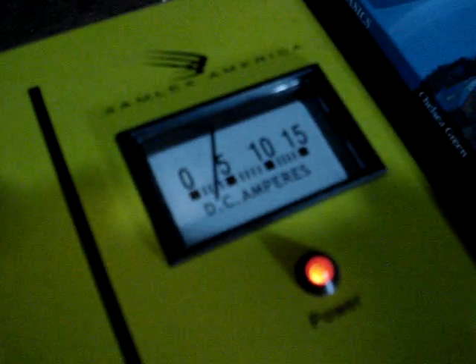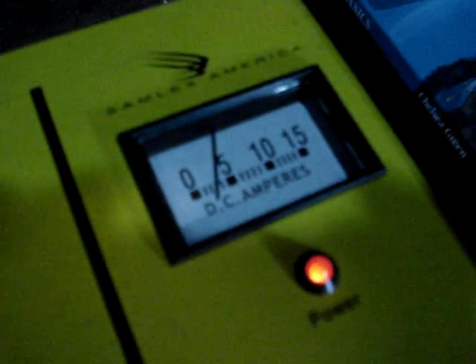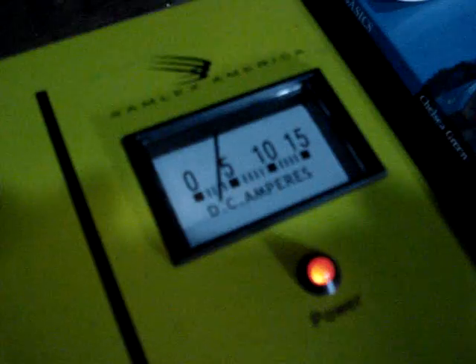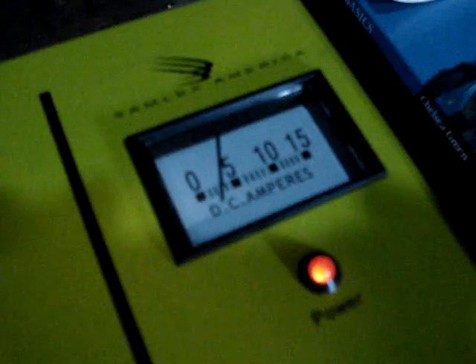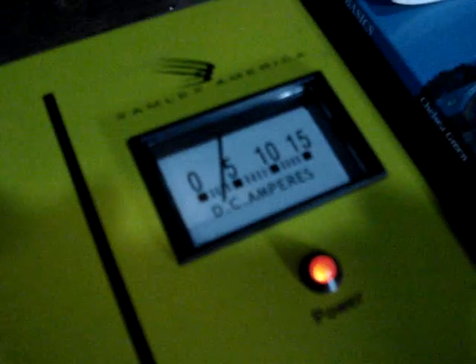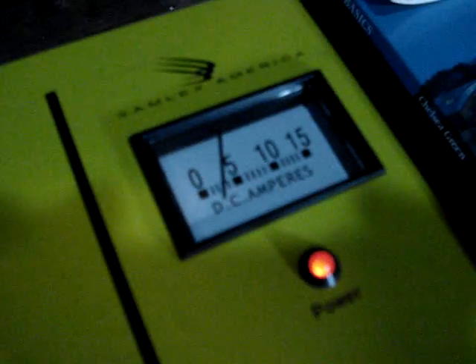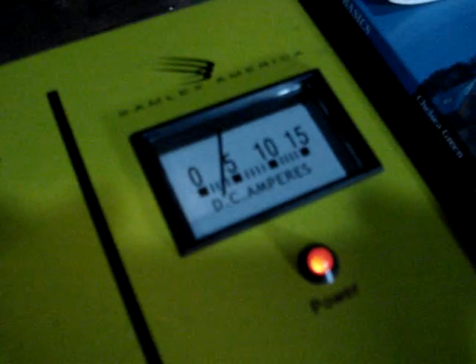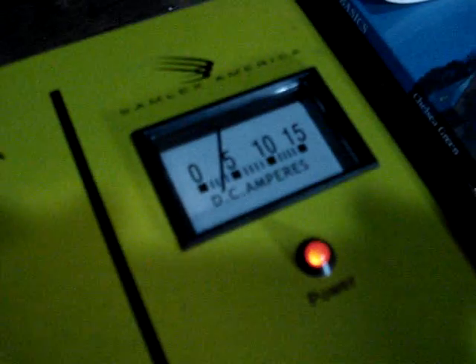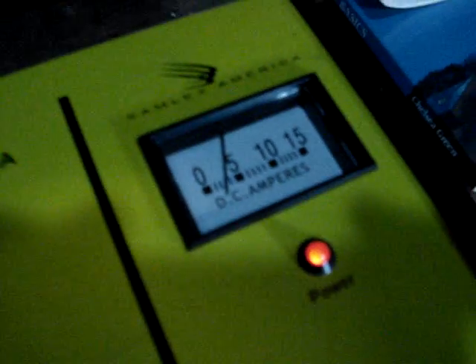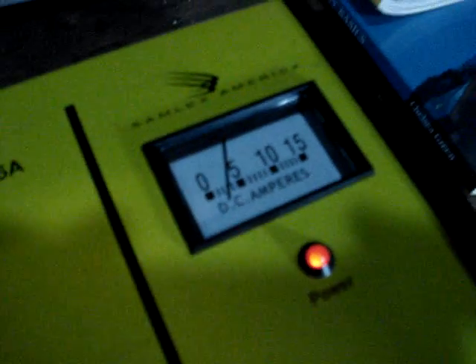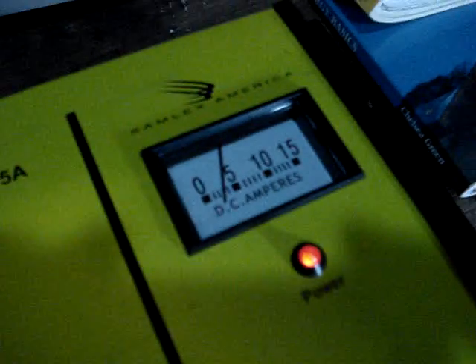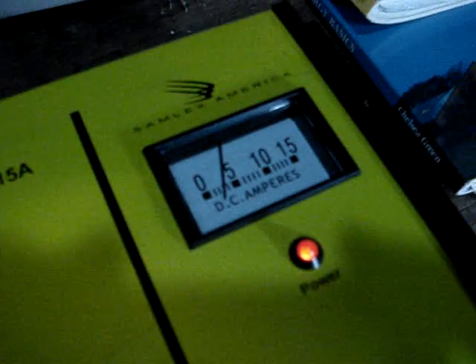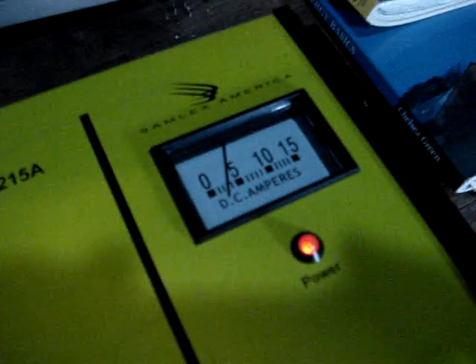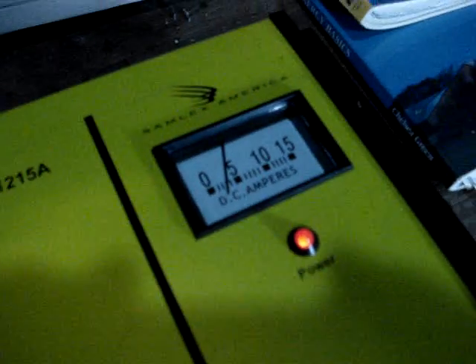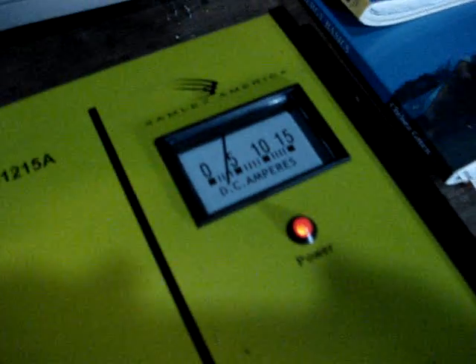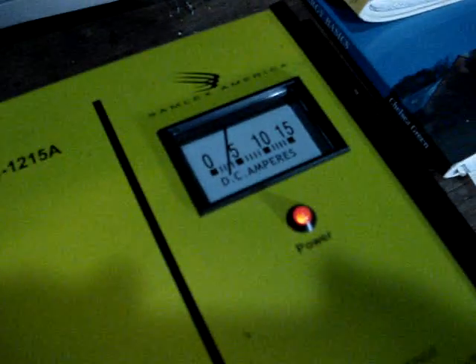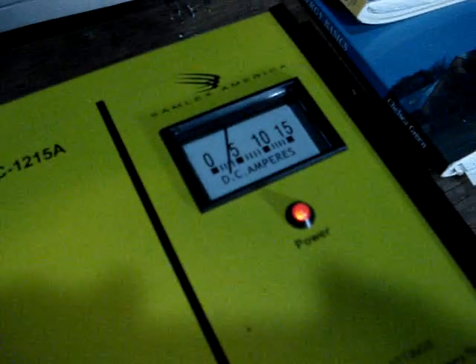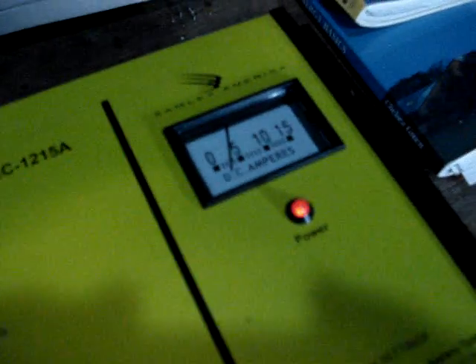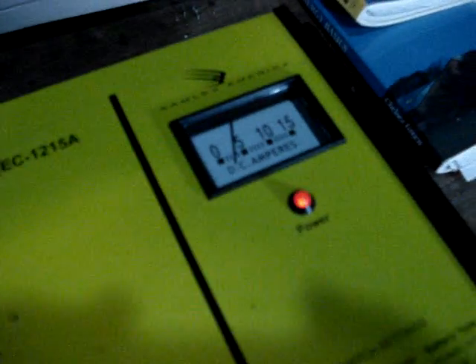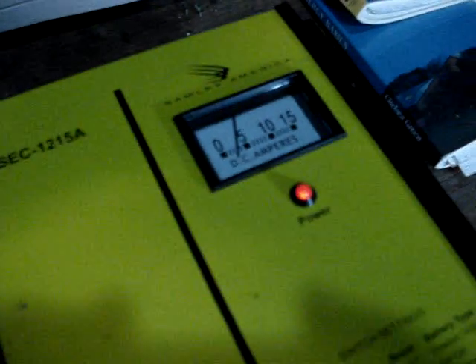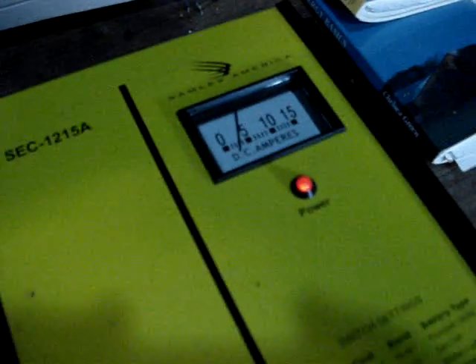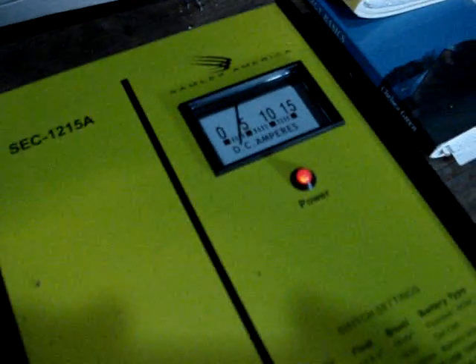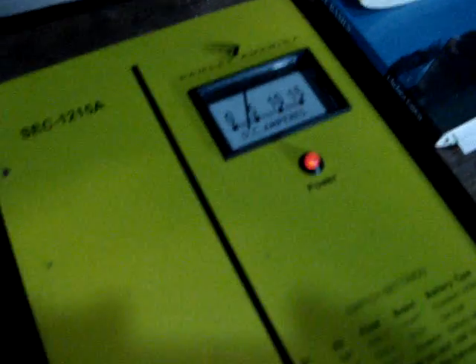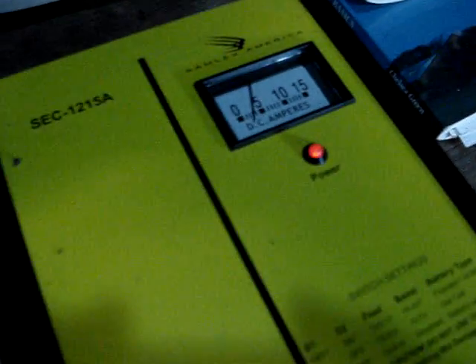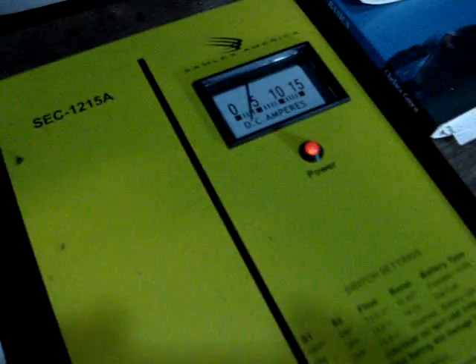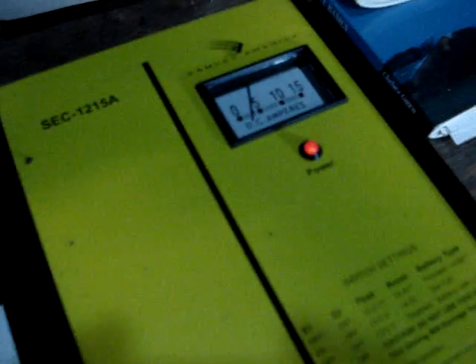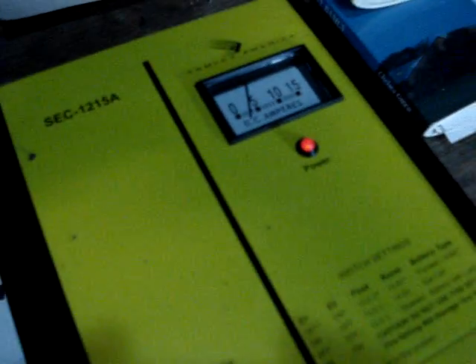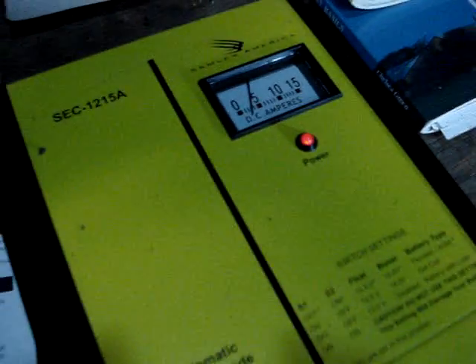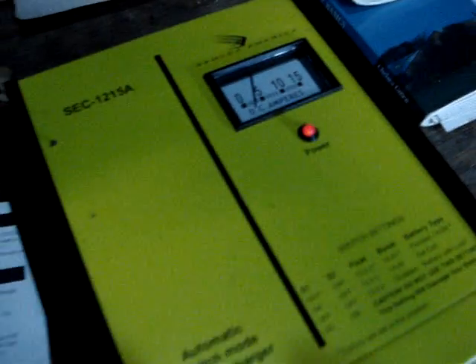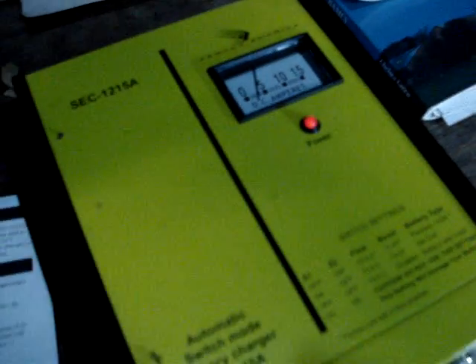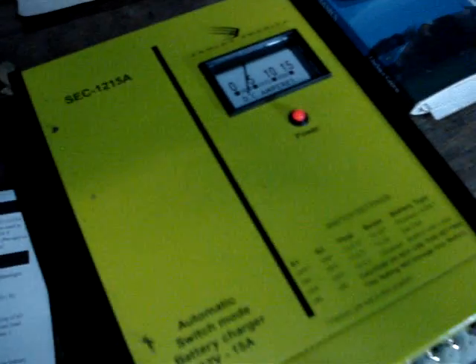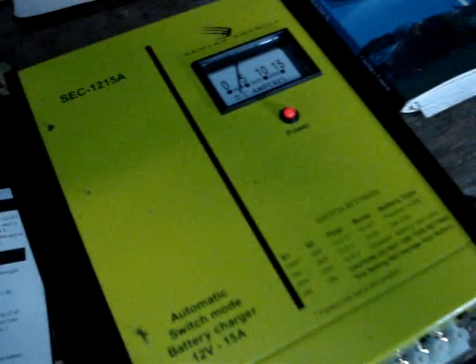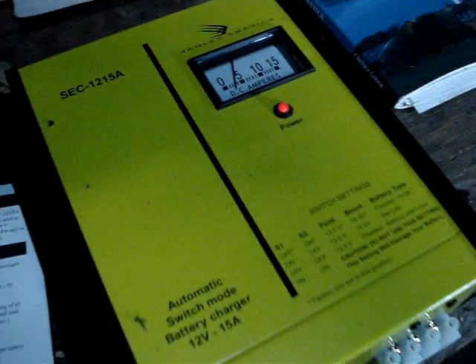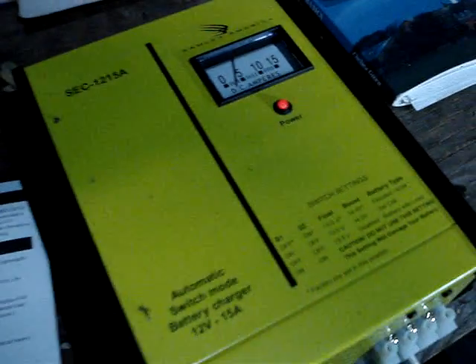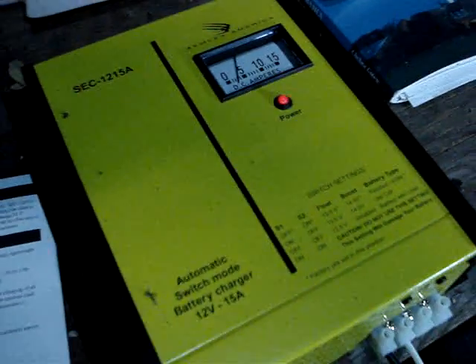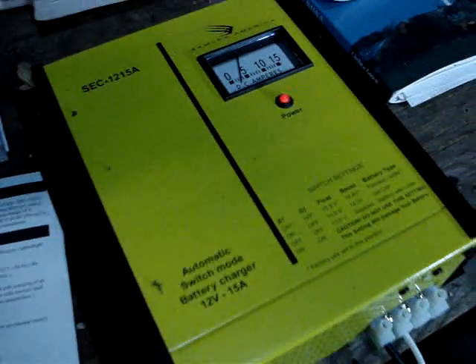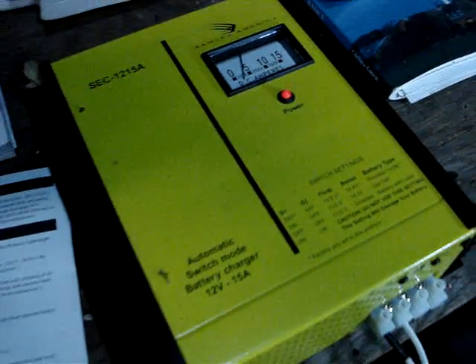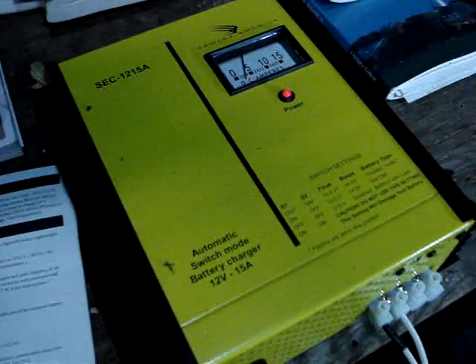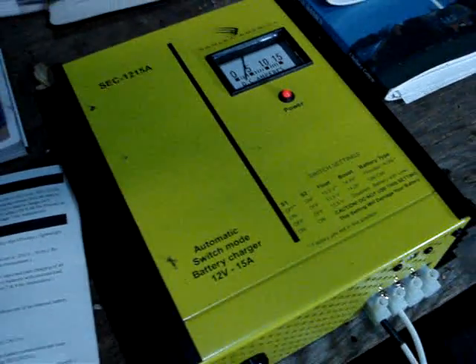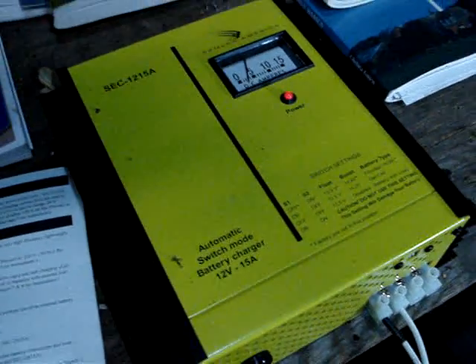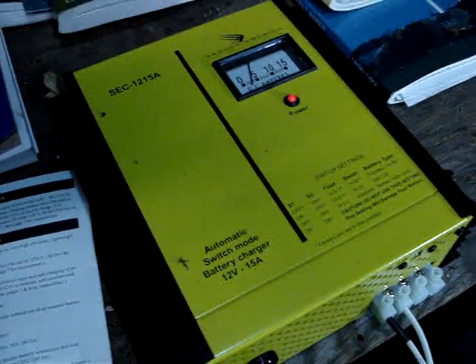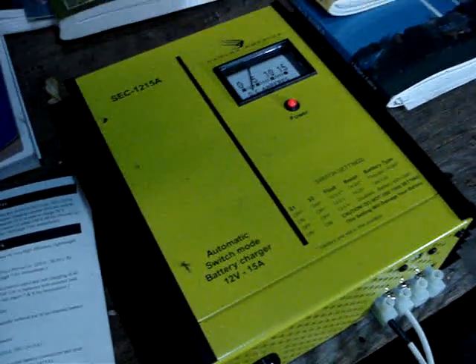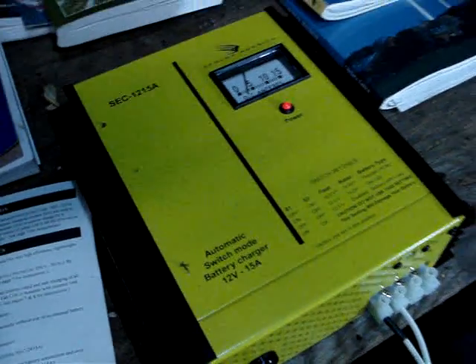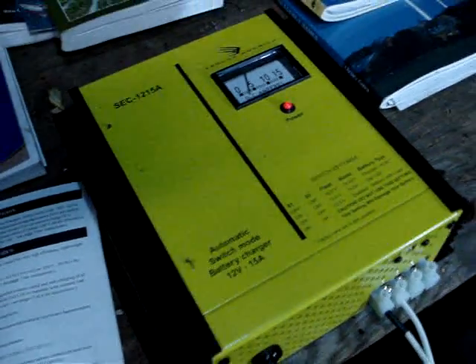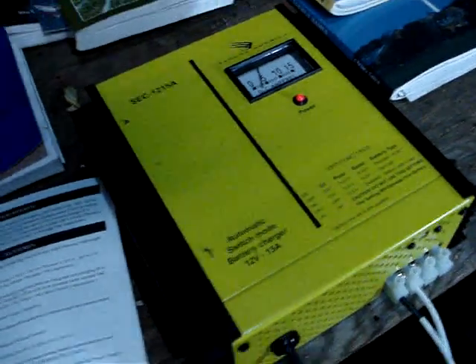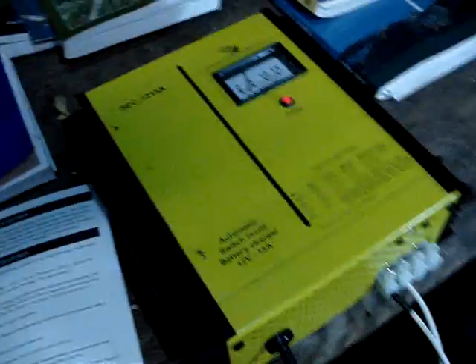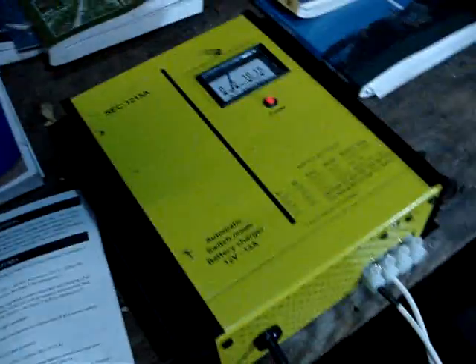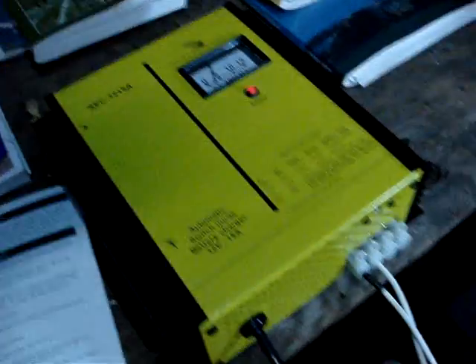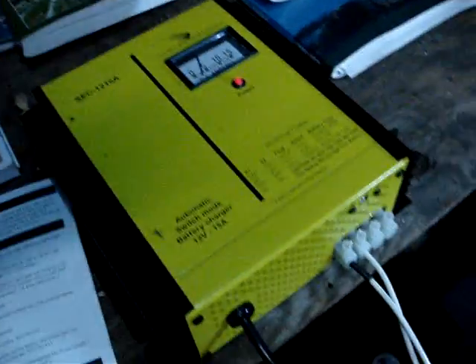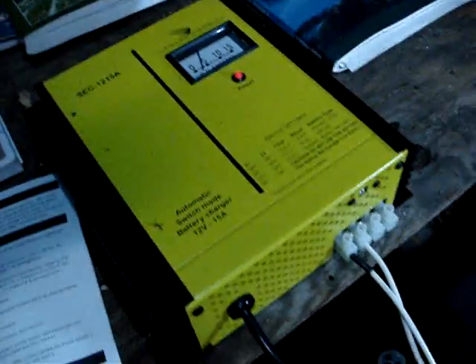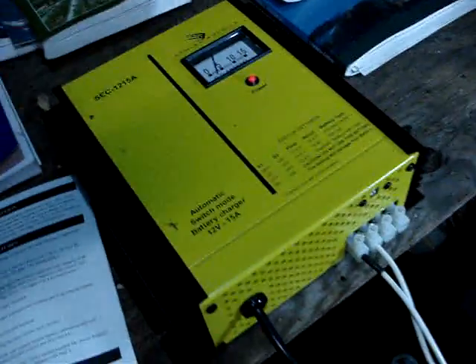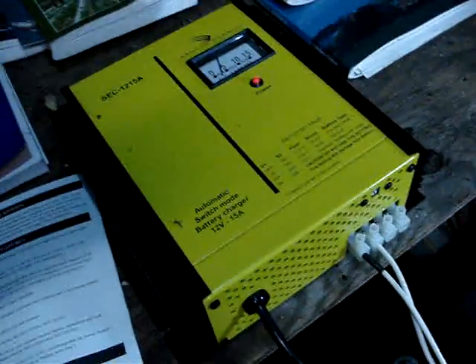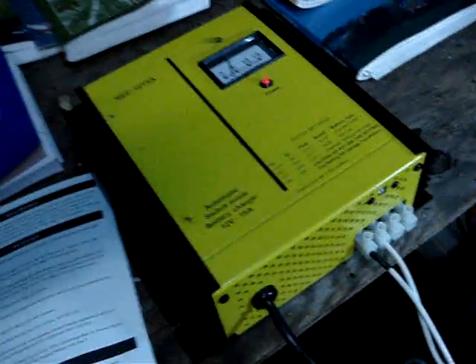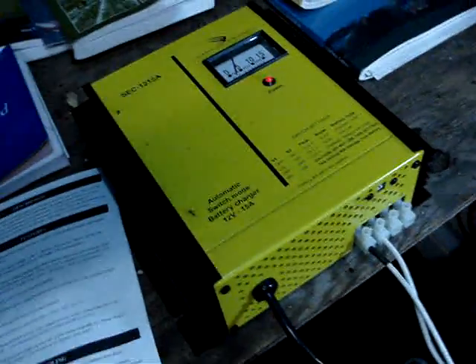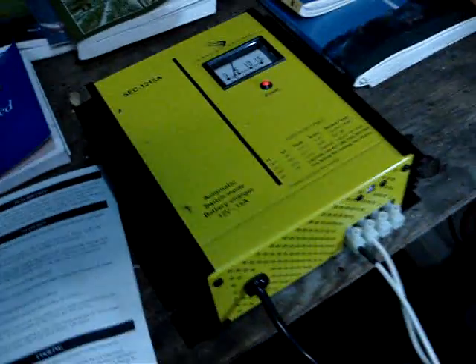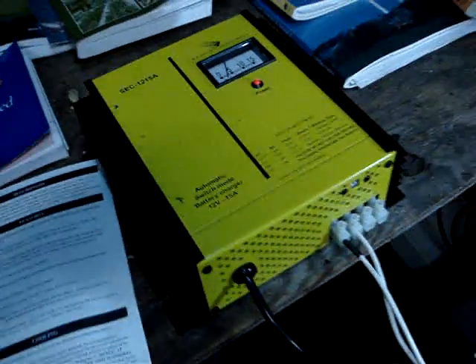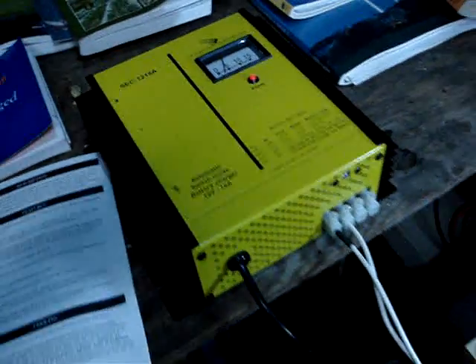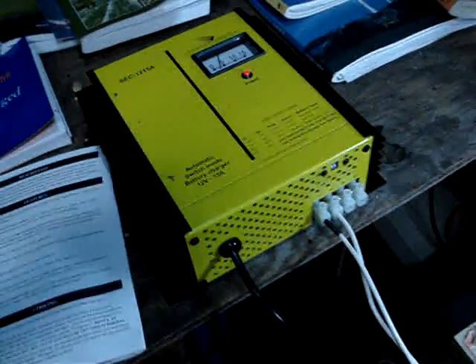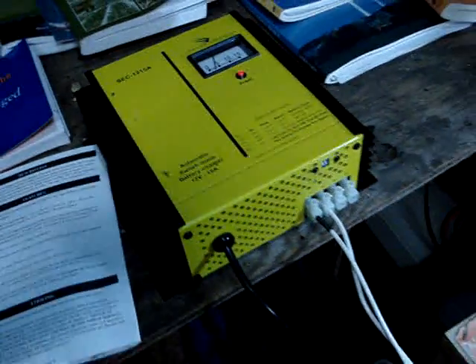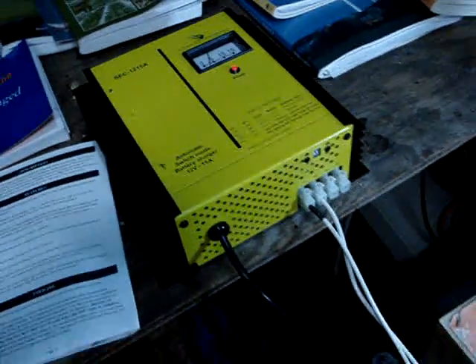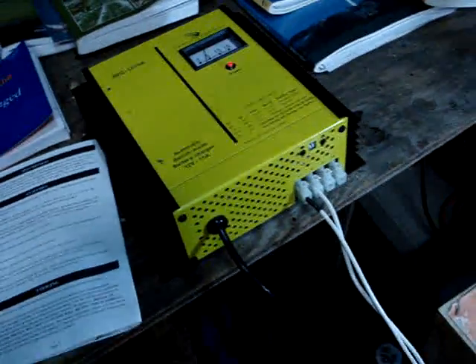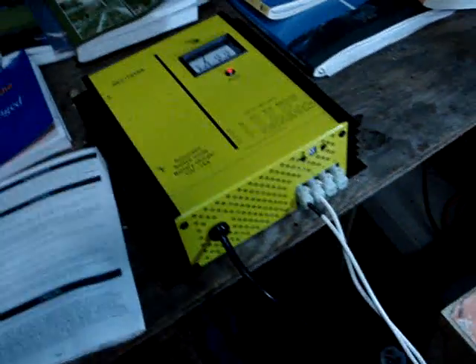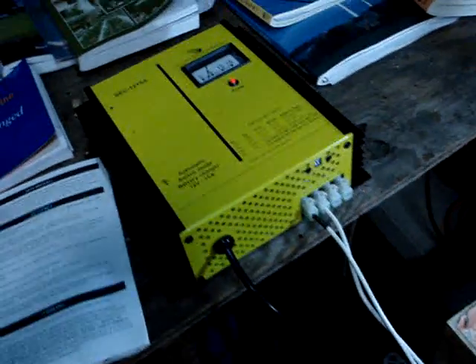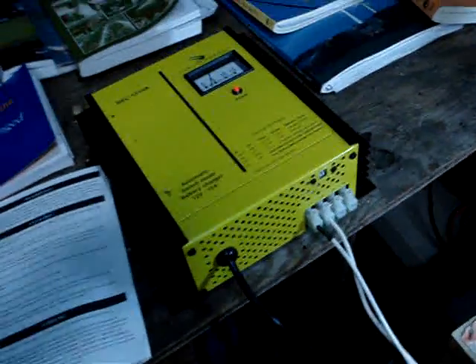Basically I'm plugged into the grid, plus I can also at the same time be using my solar.